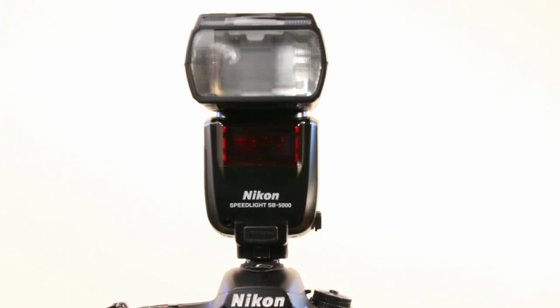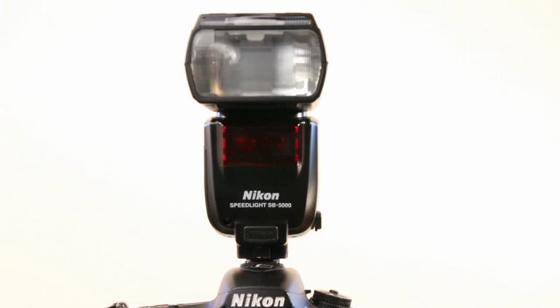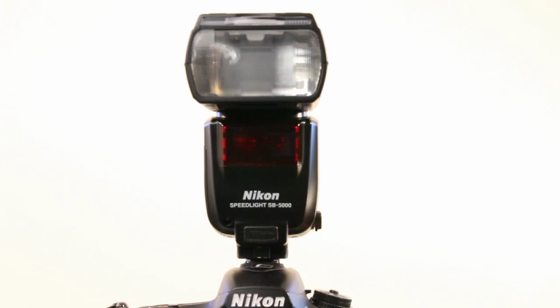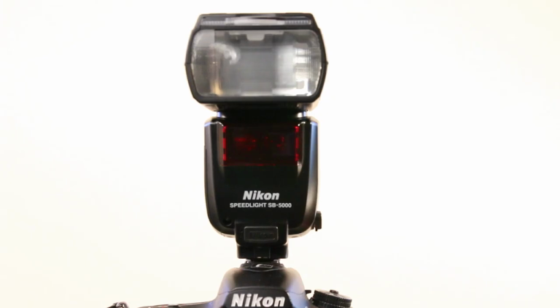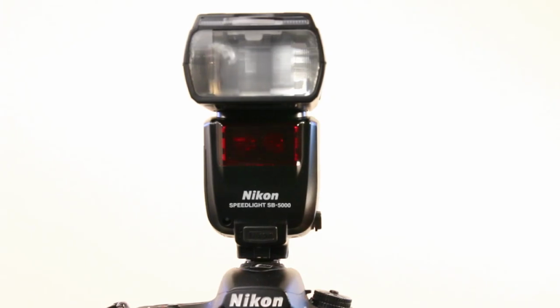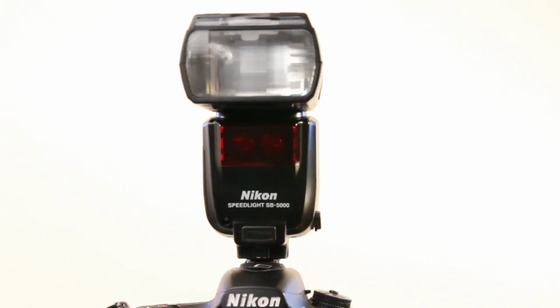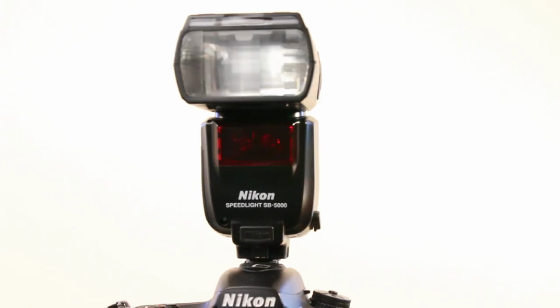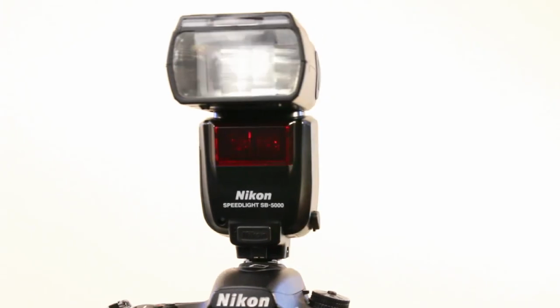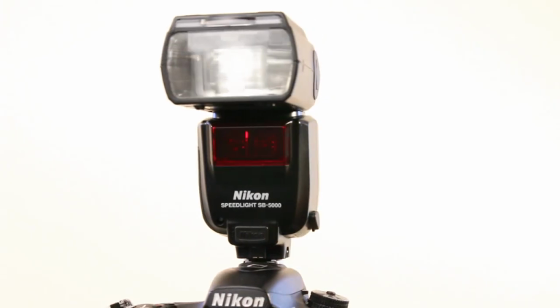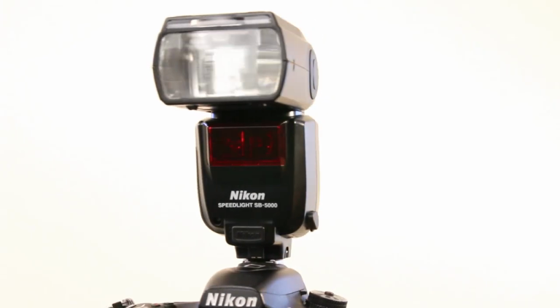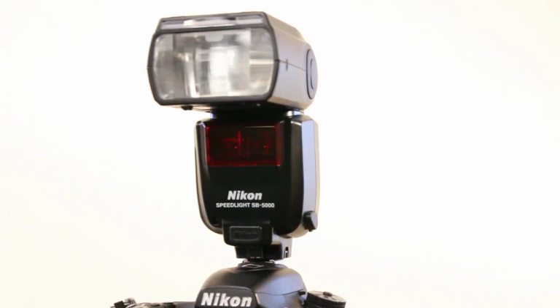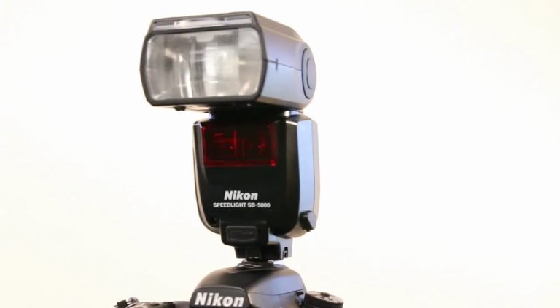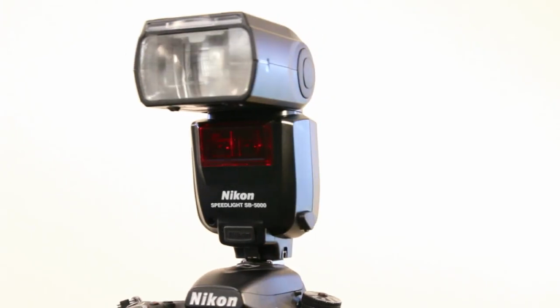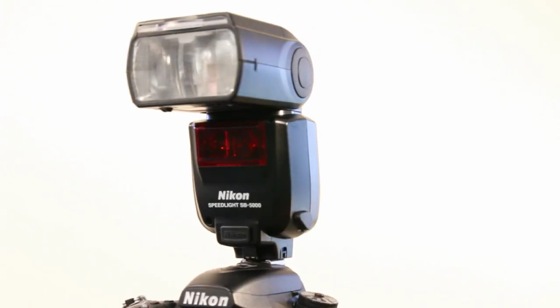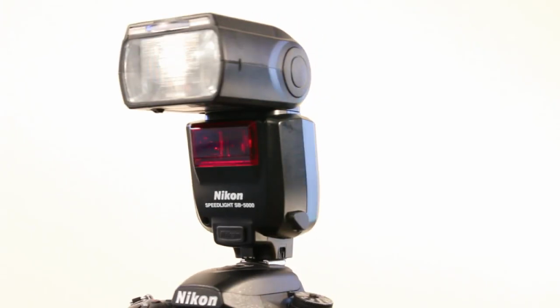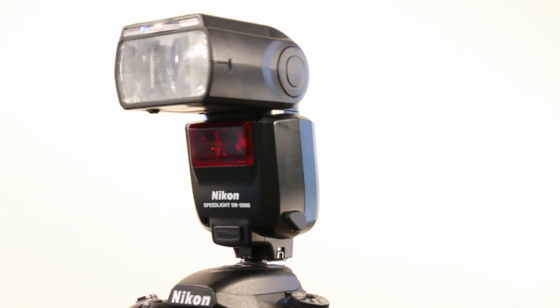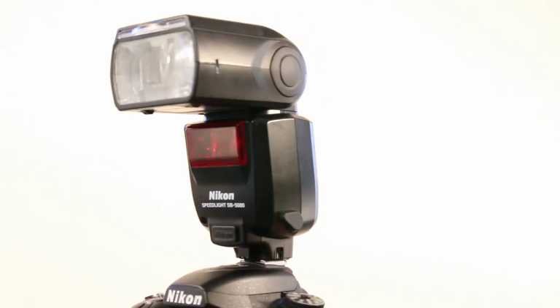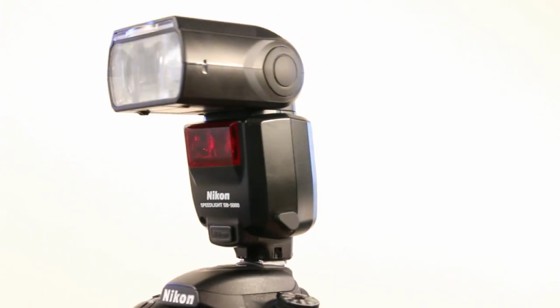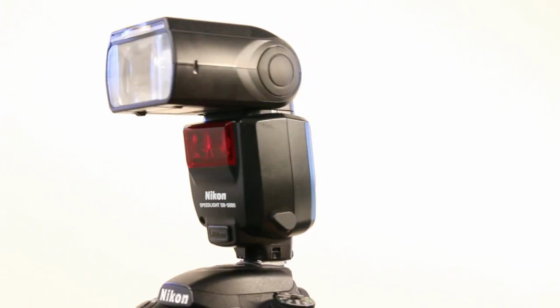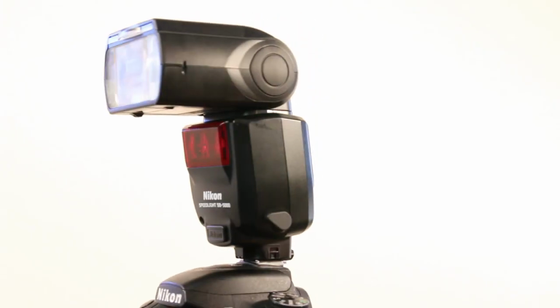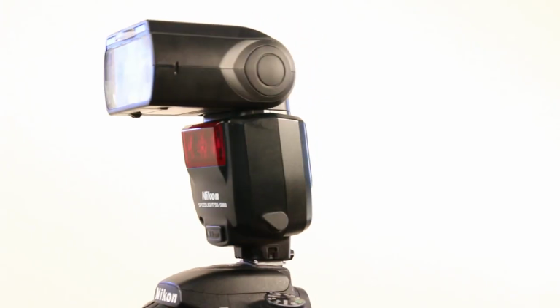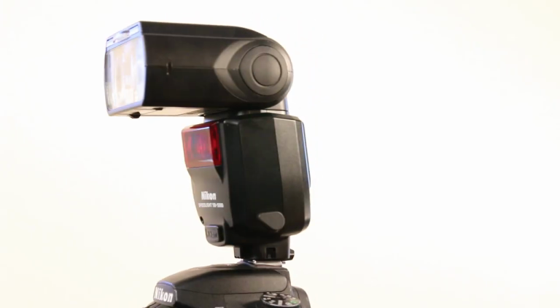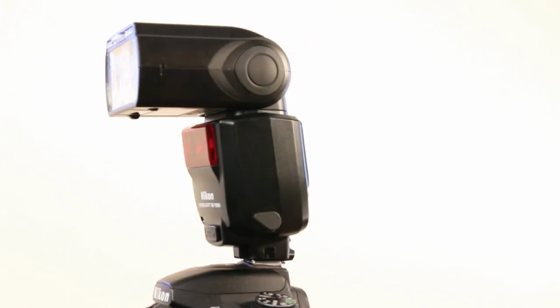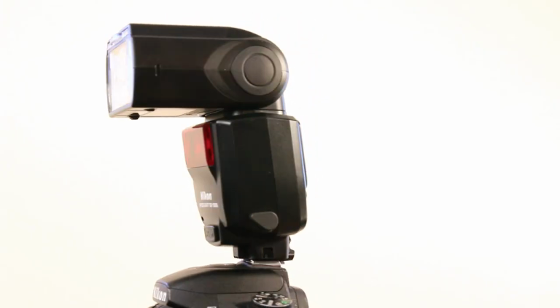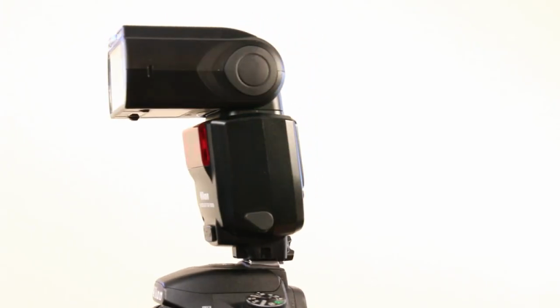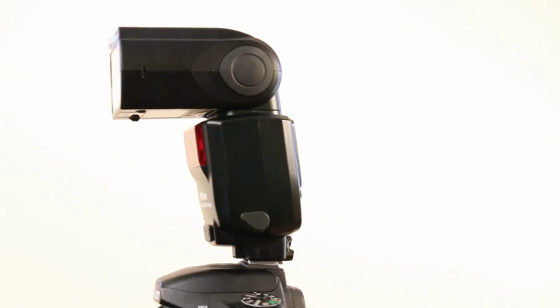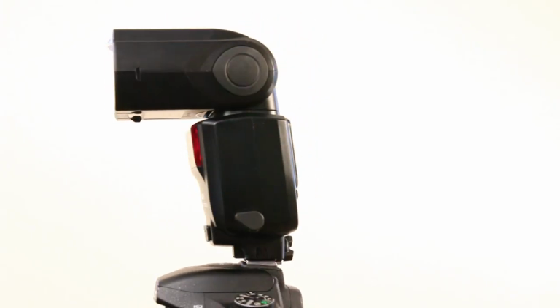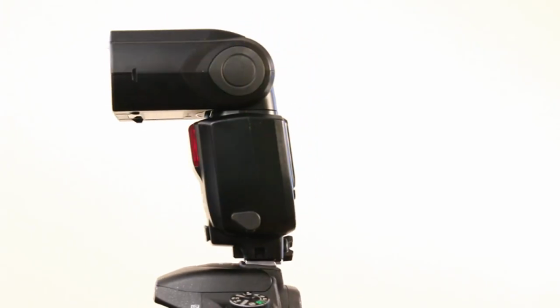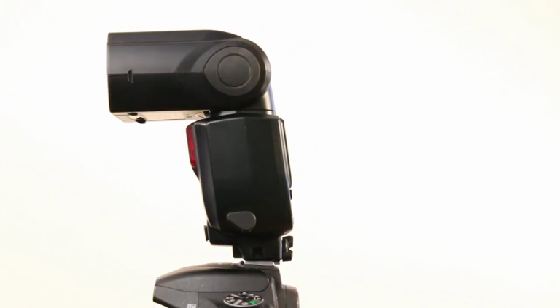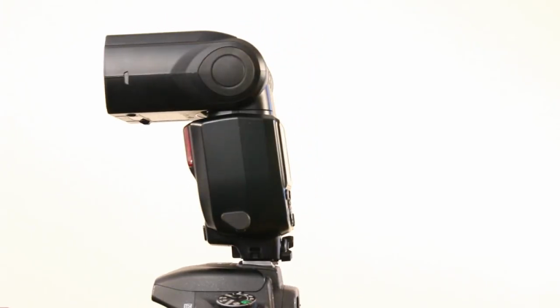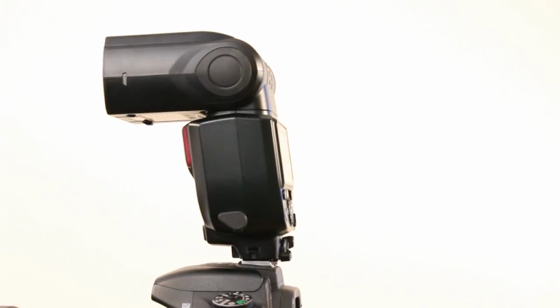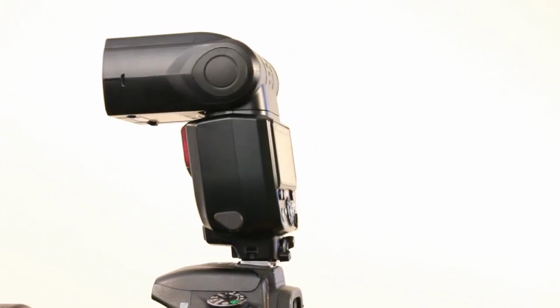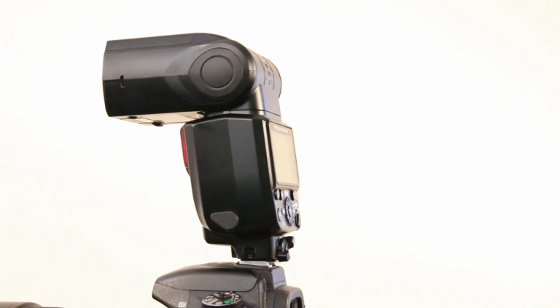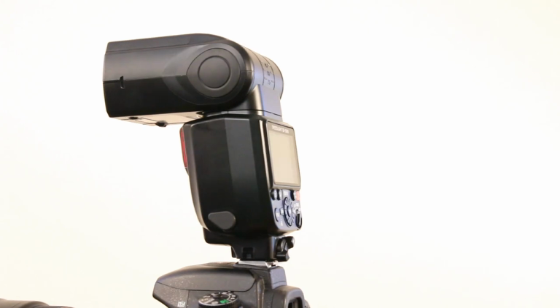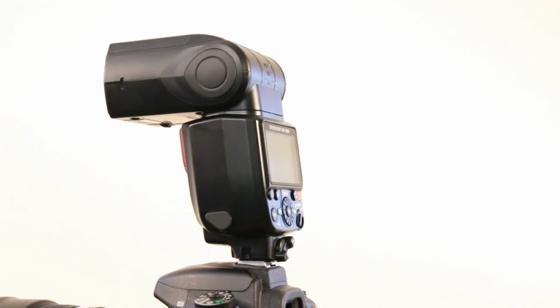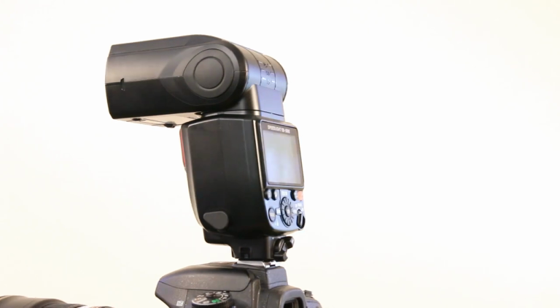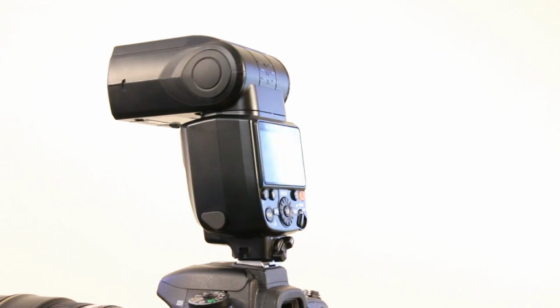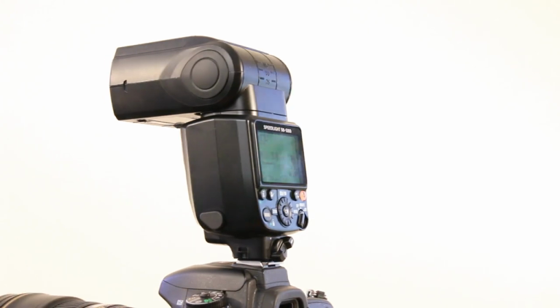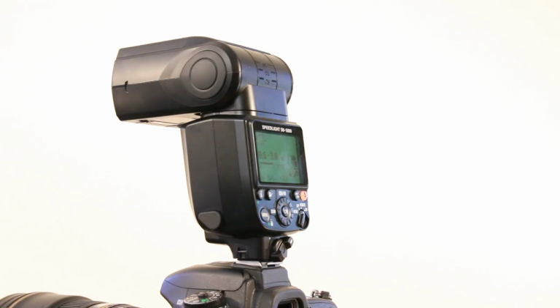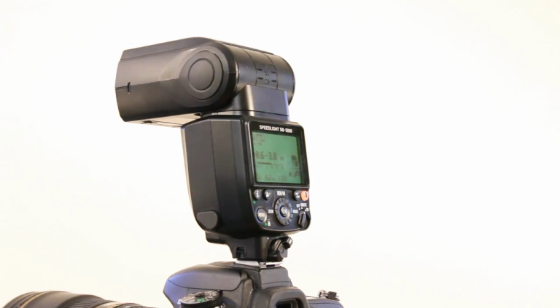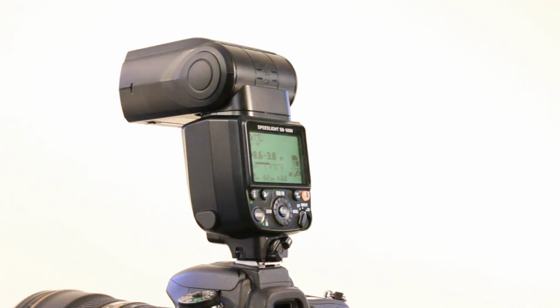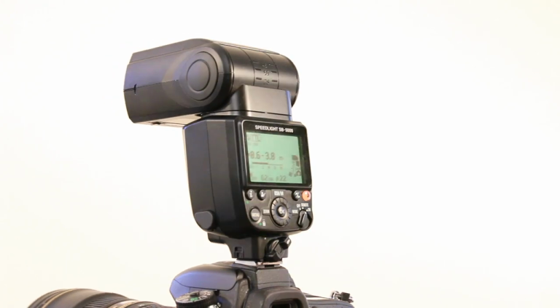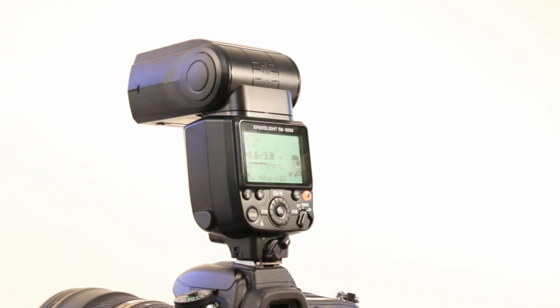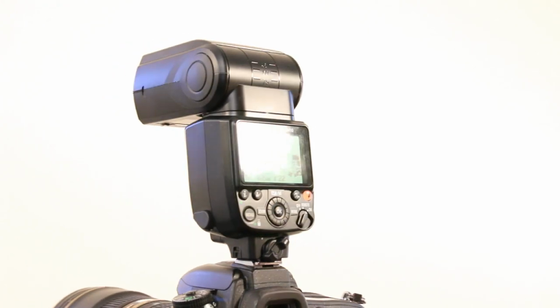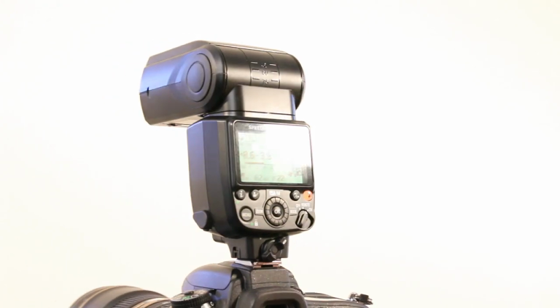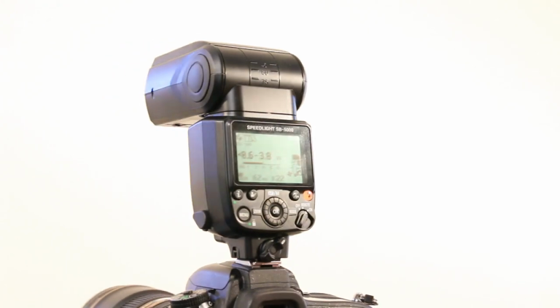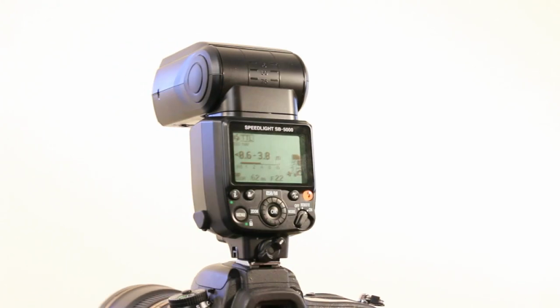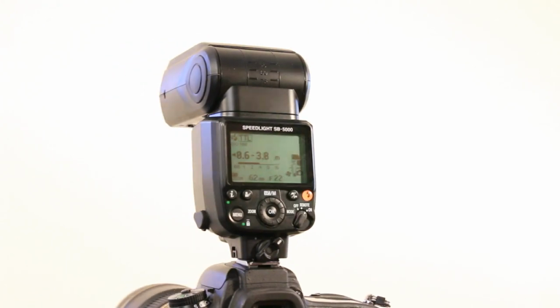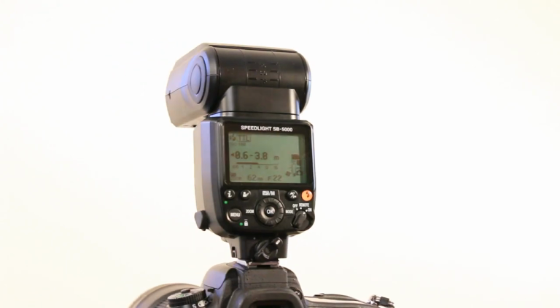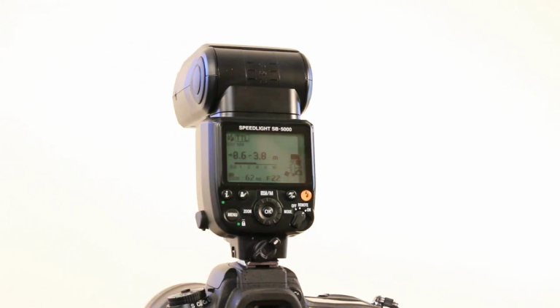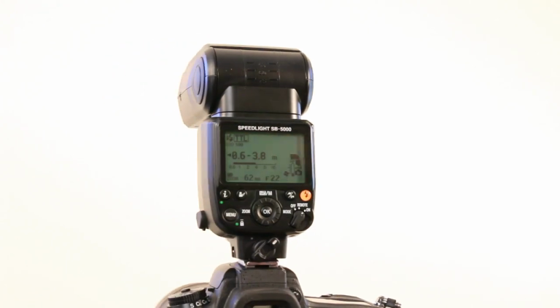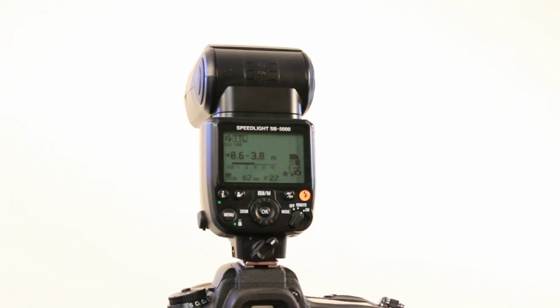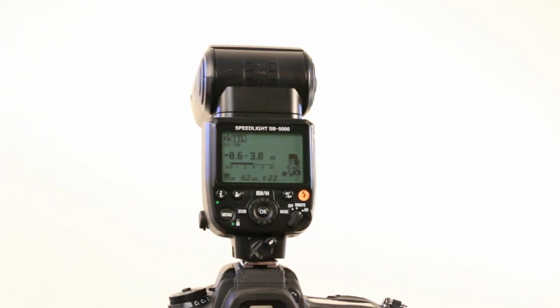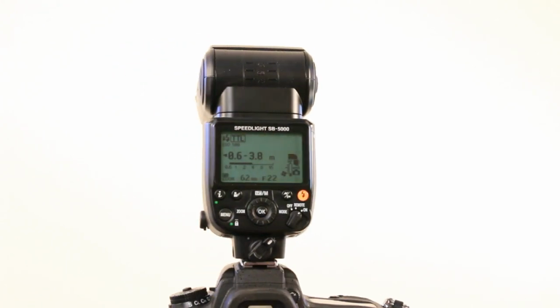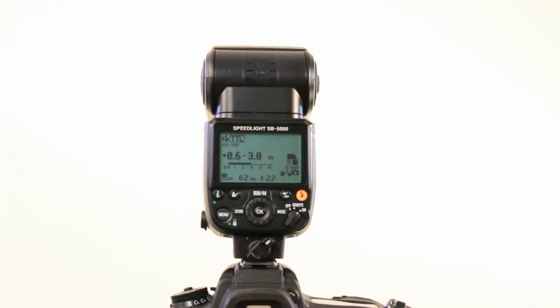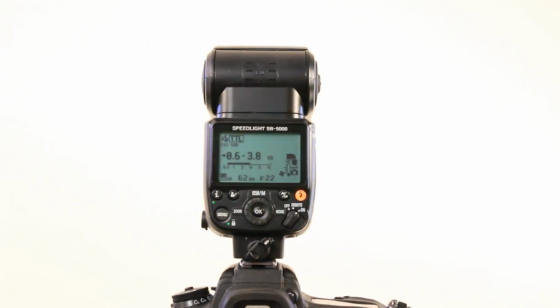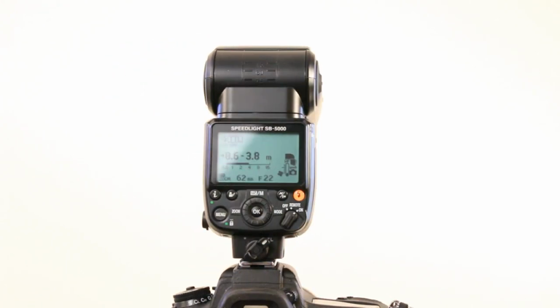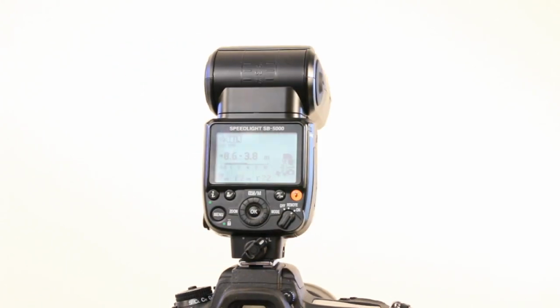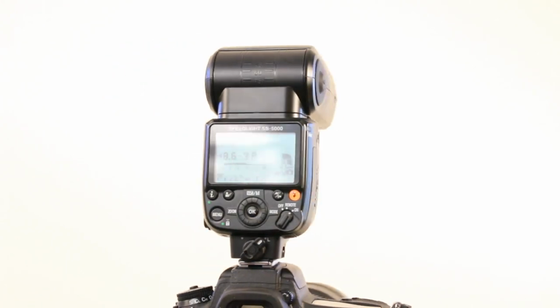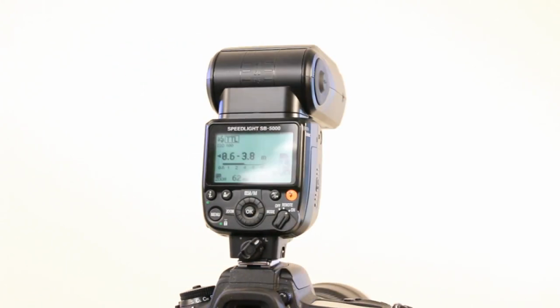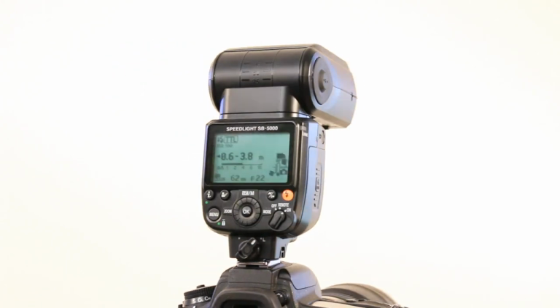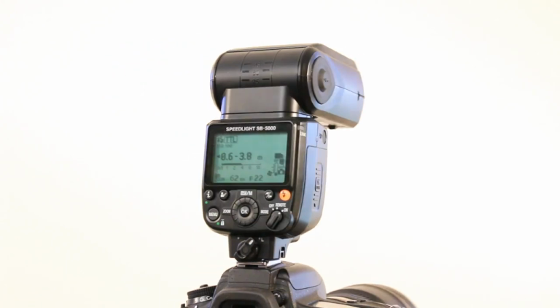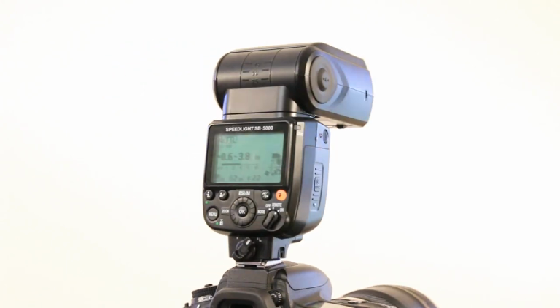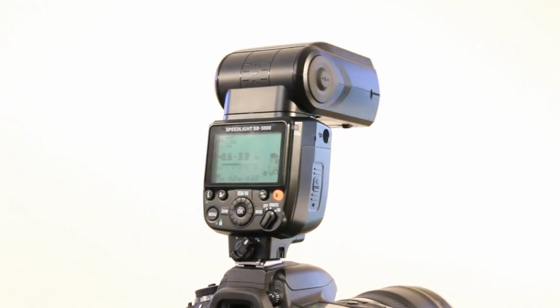Hi, this is Charlie for Topic. Today we're going to be looking at the new flagship speedlight from Nikon, the SB5000.